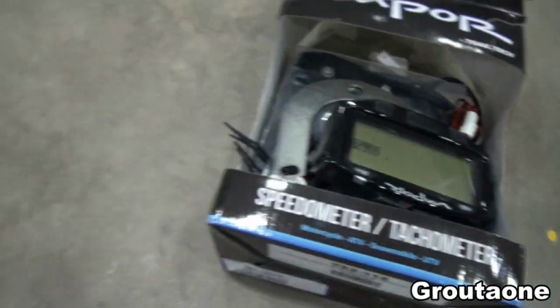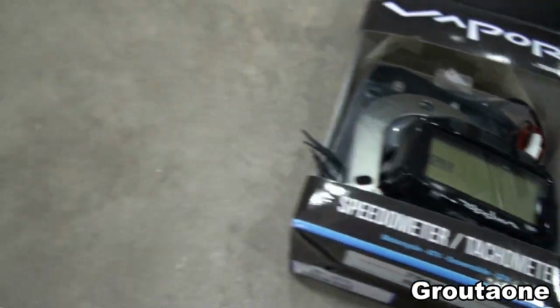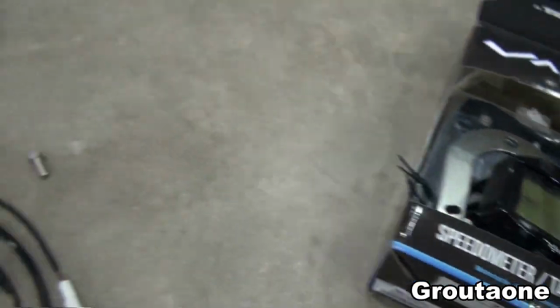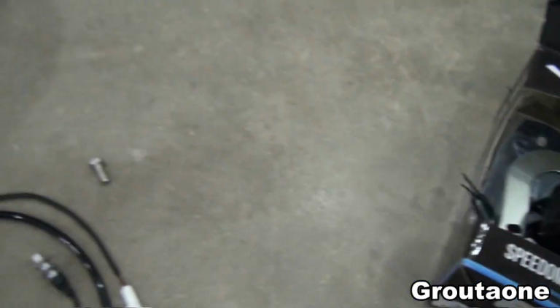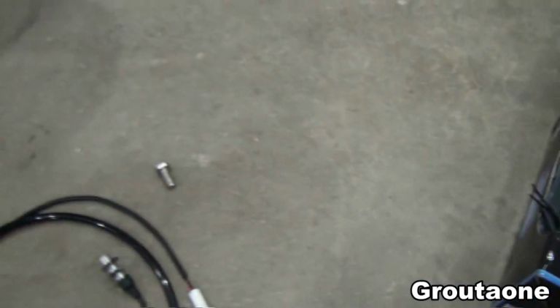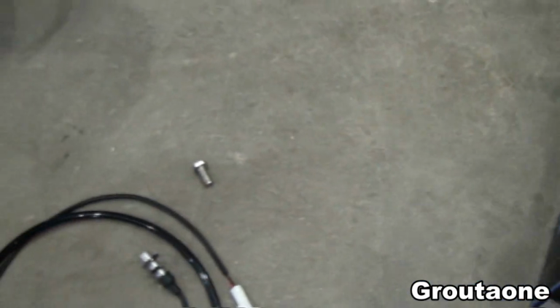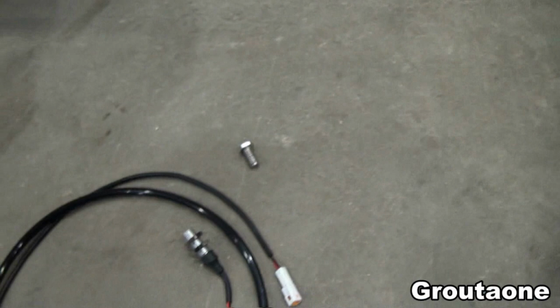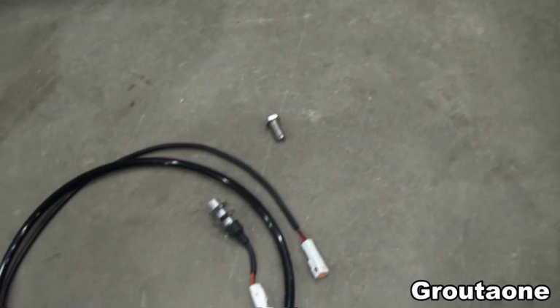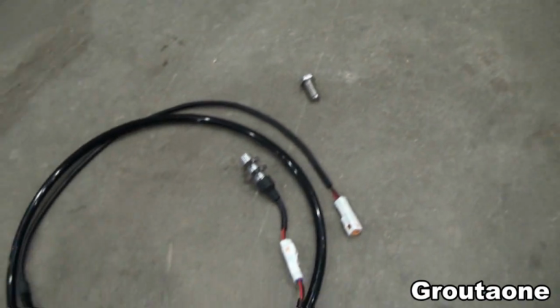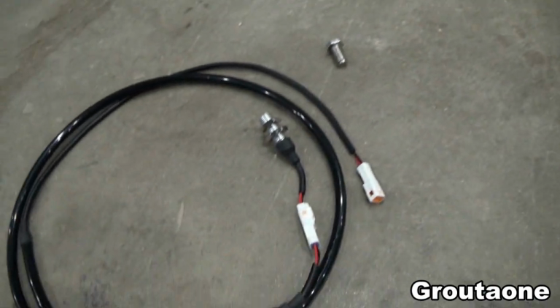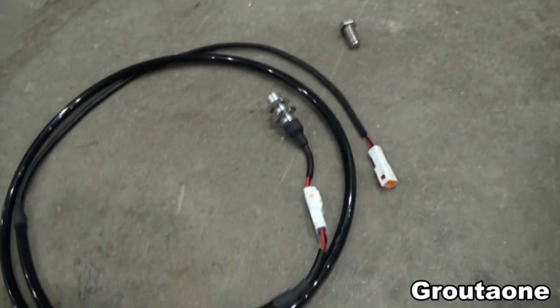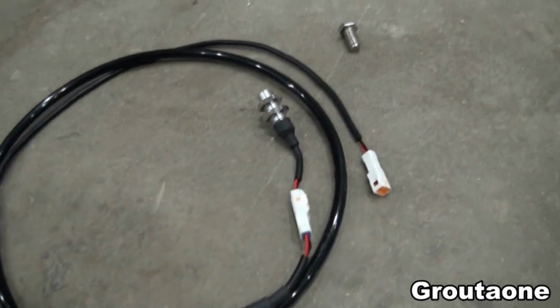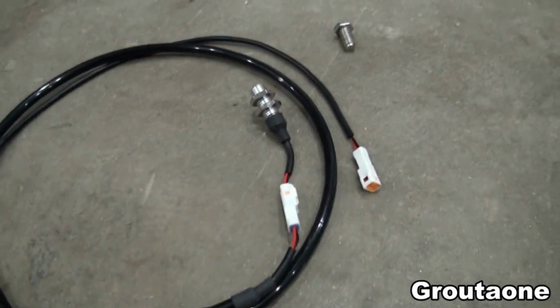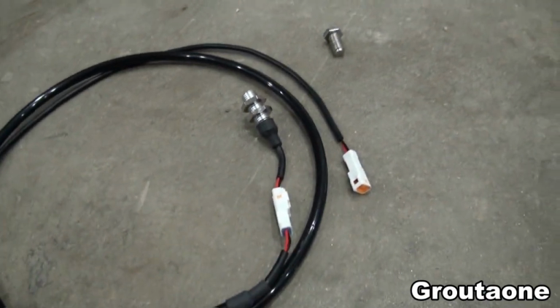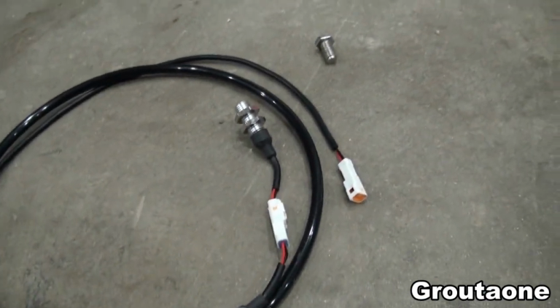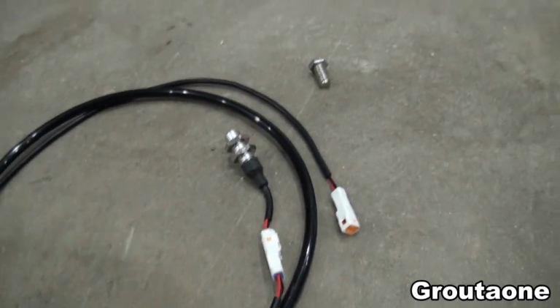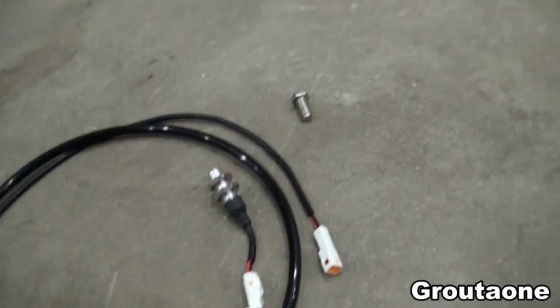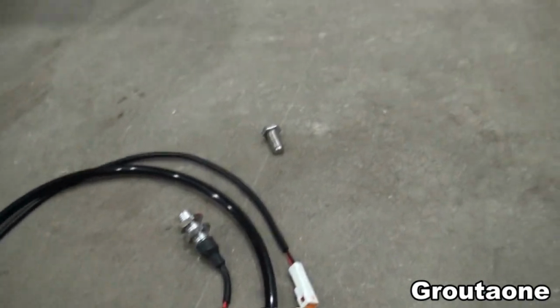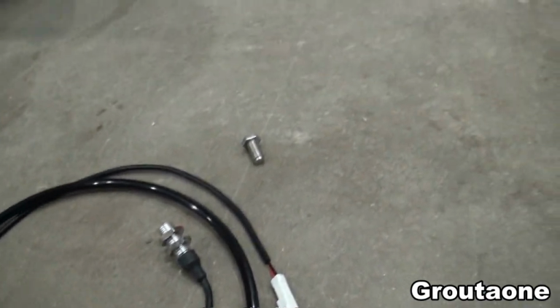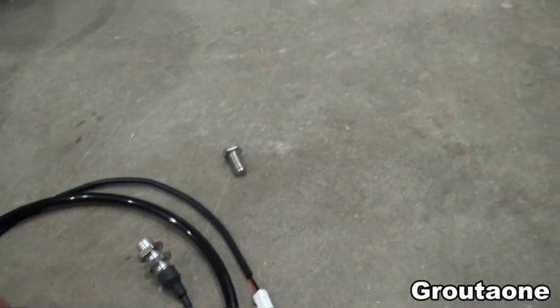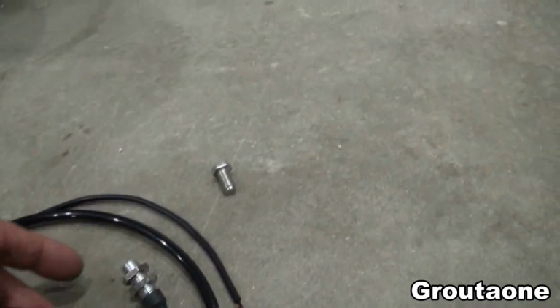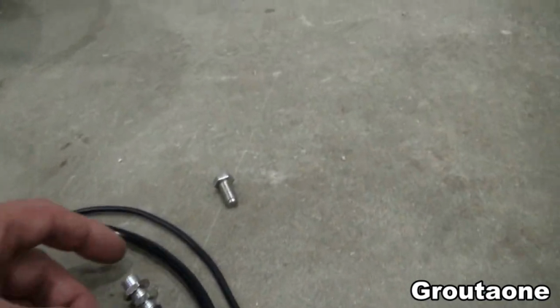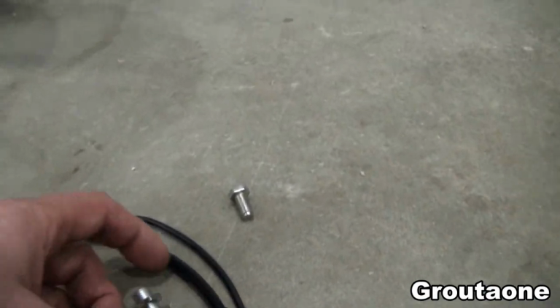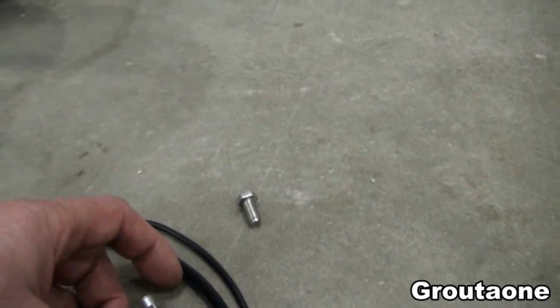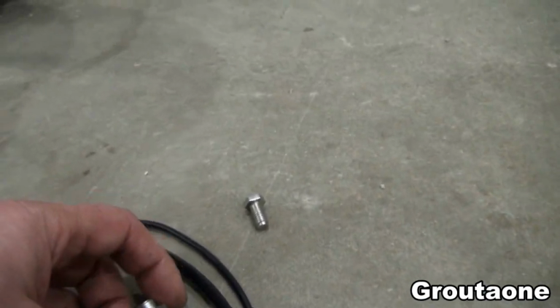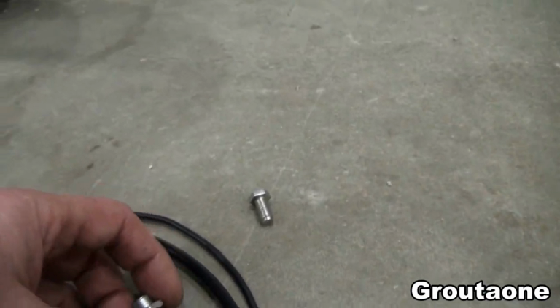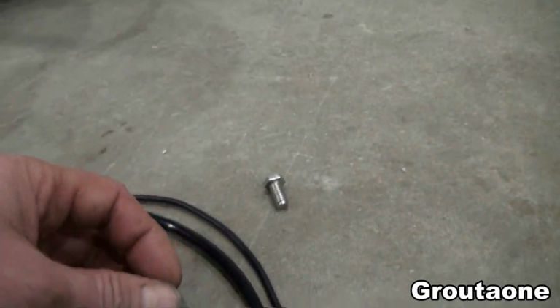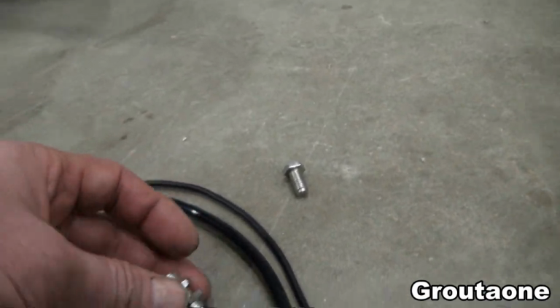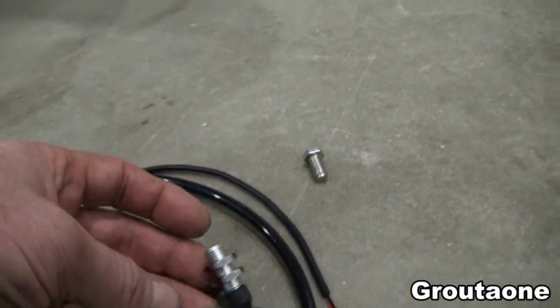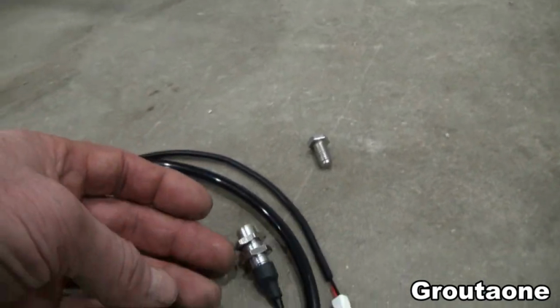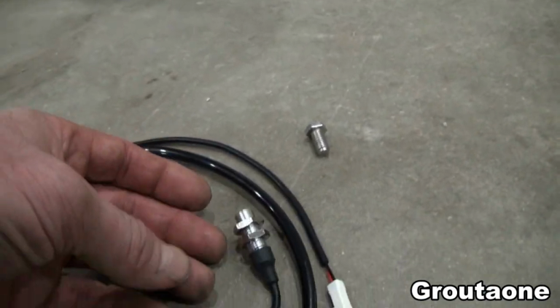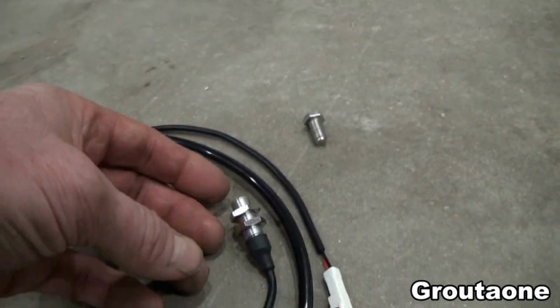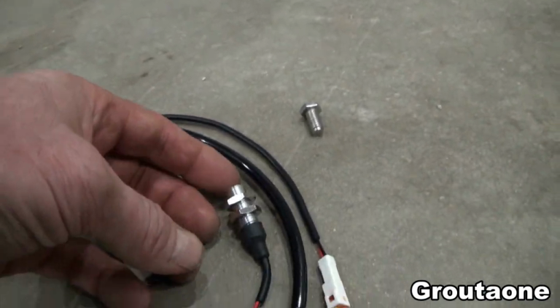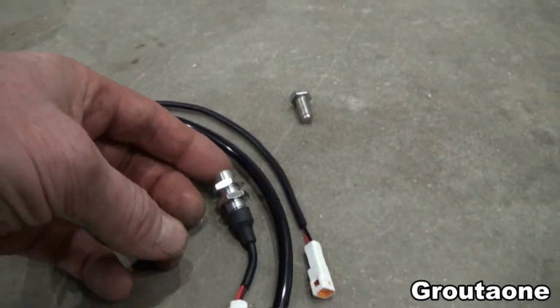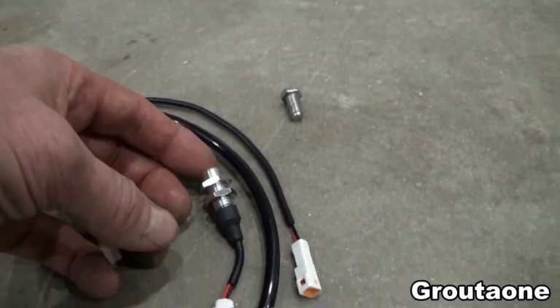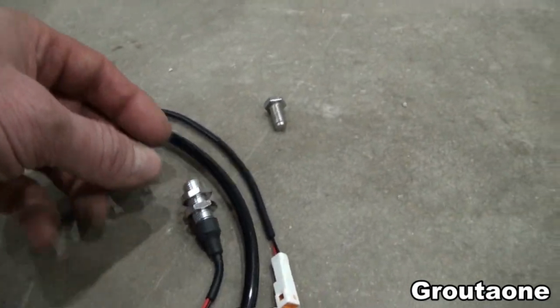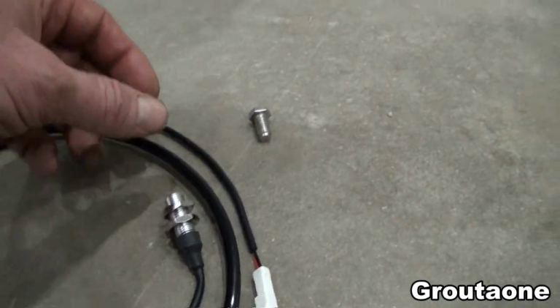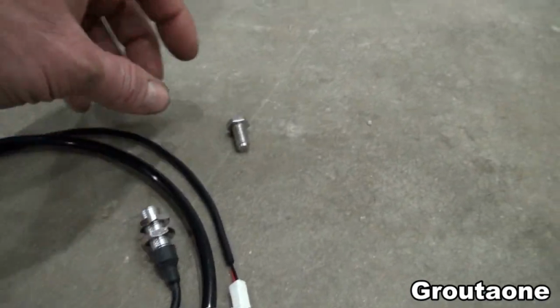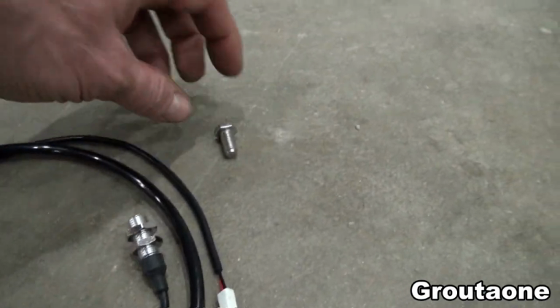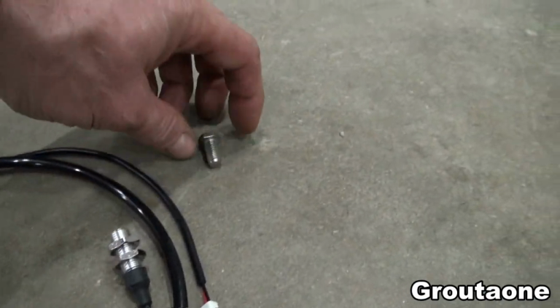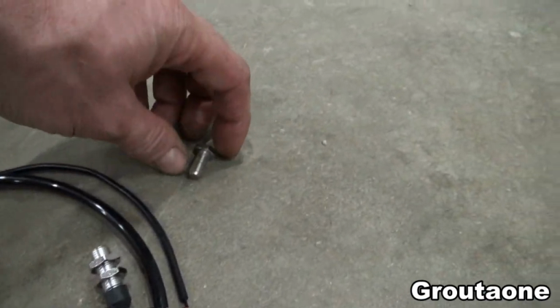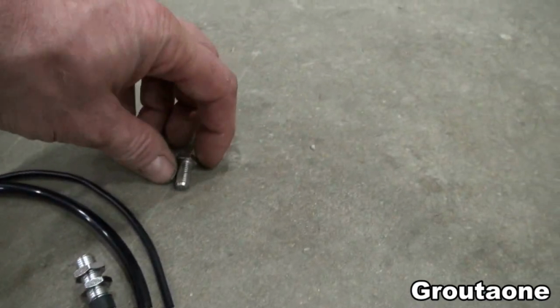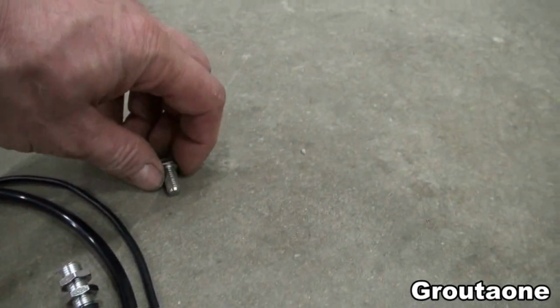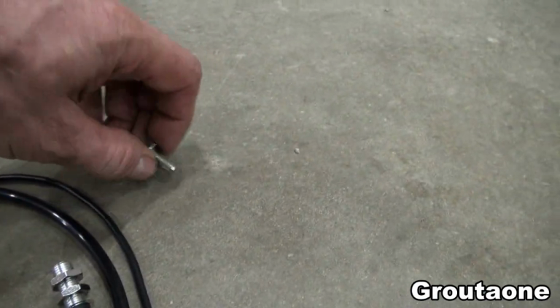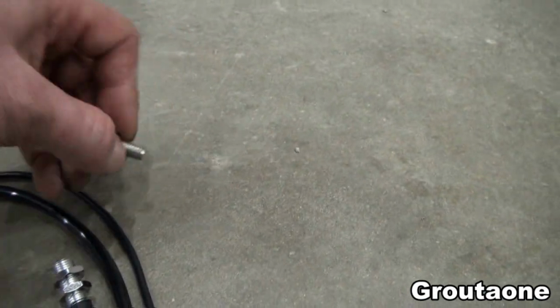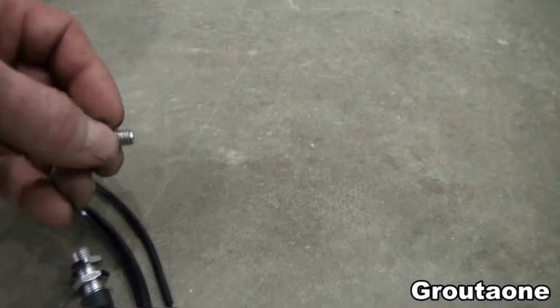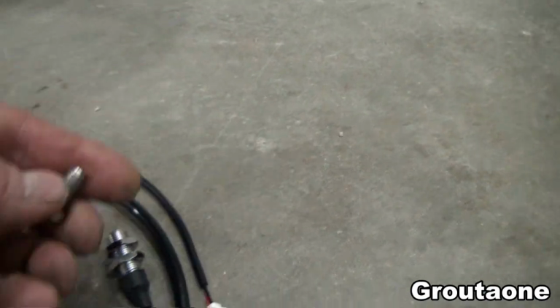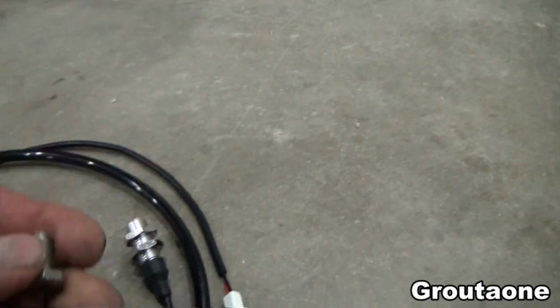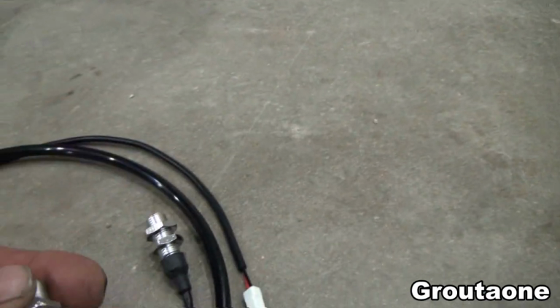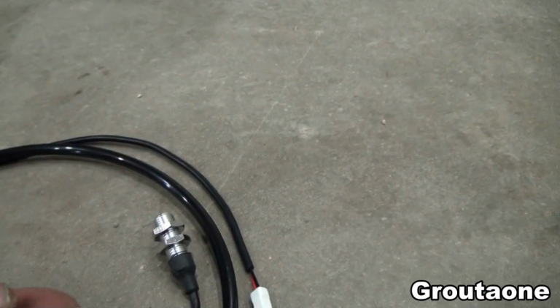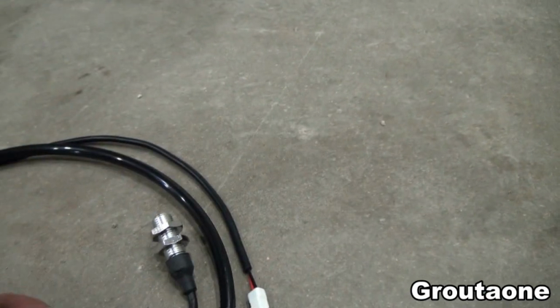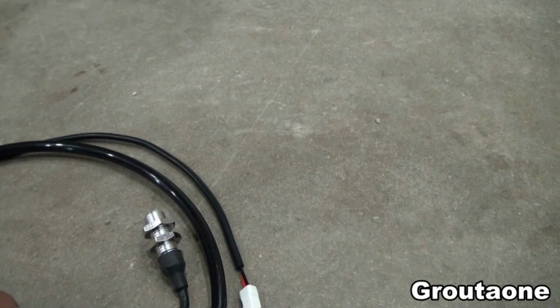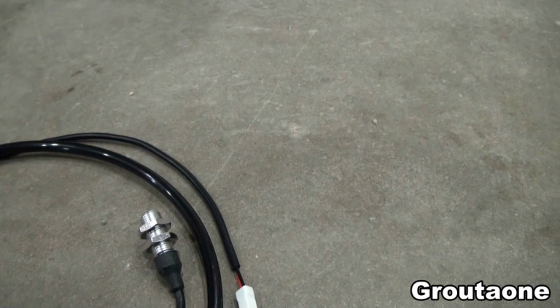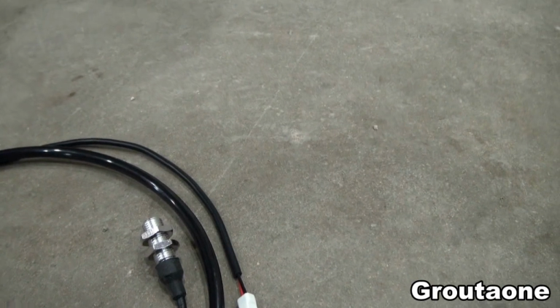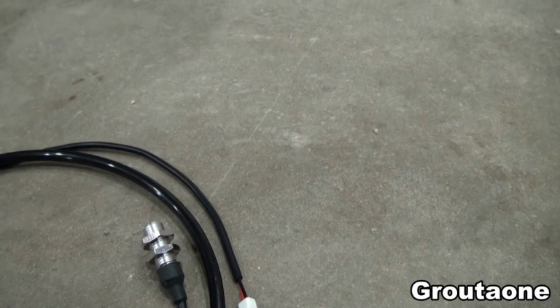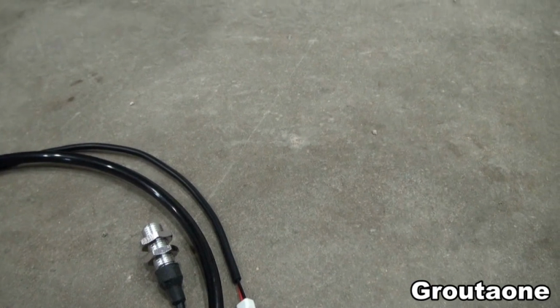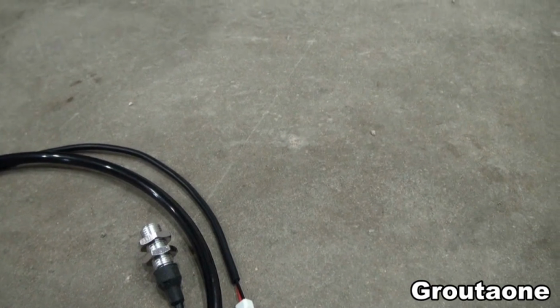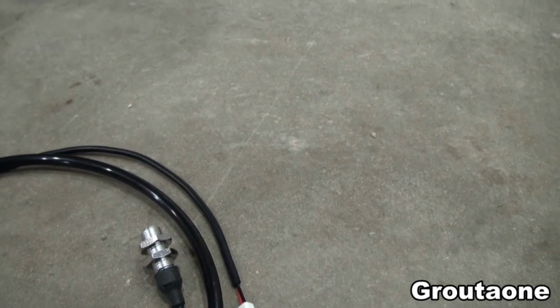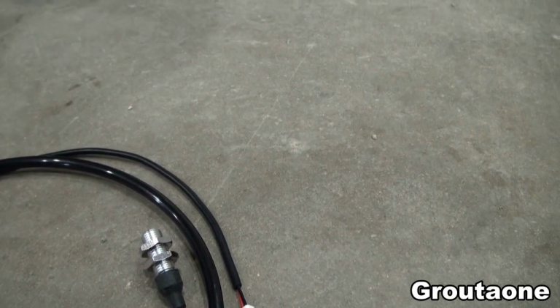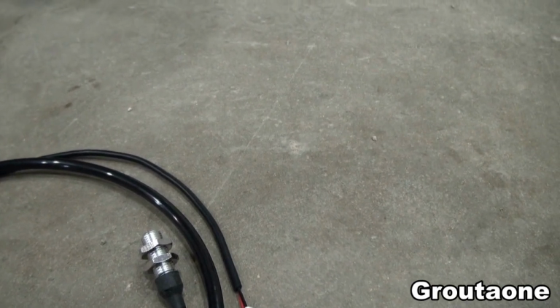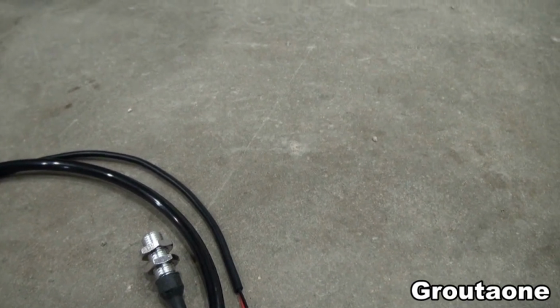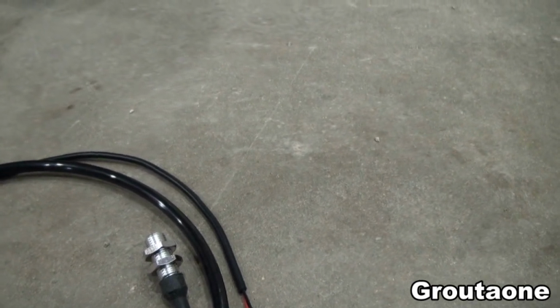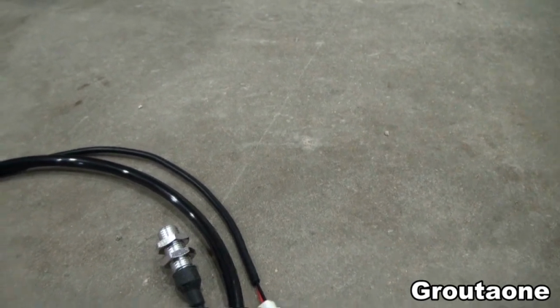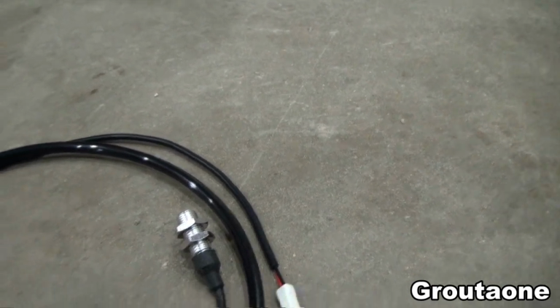Here is the sensor, and this is a magnetic bolt.